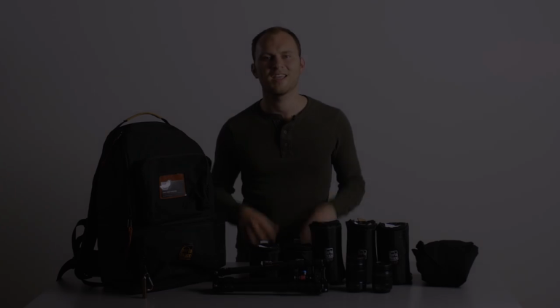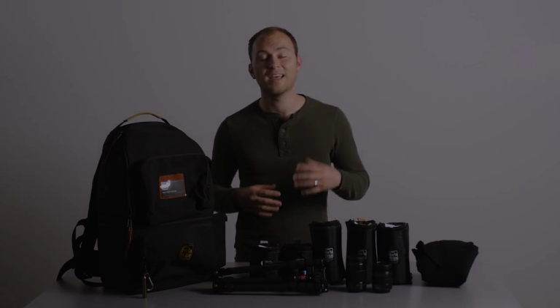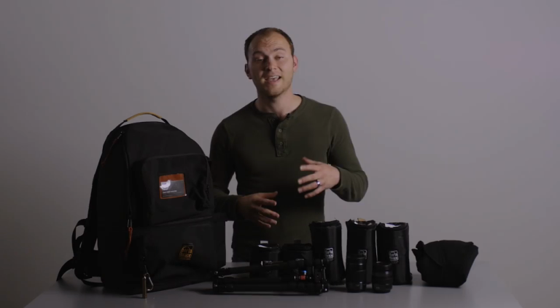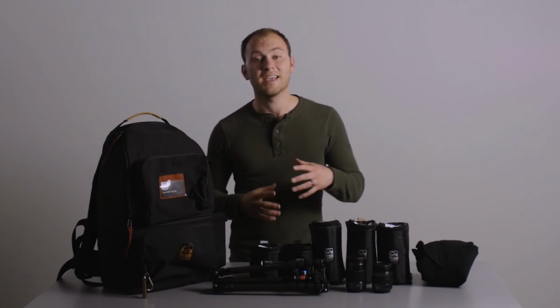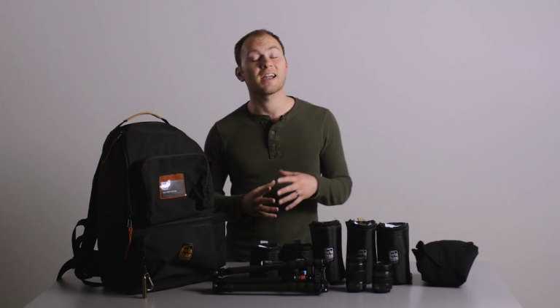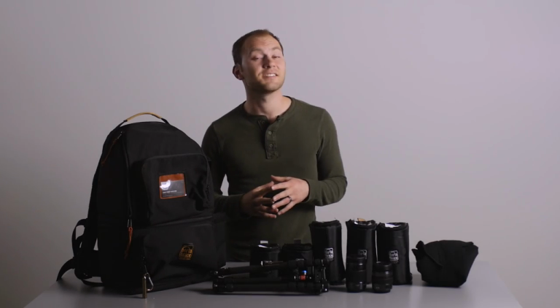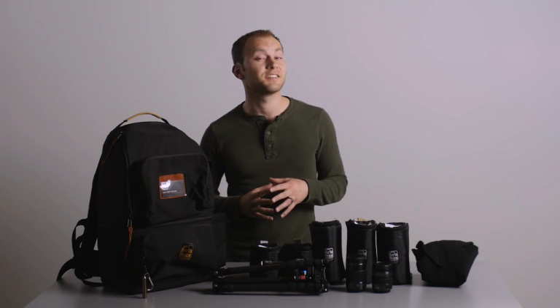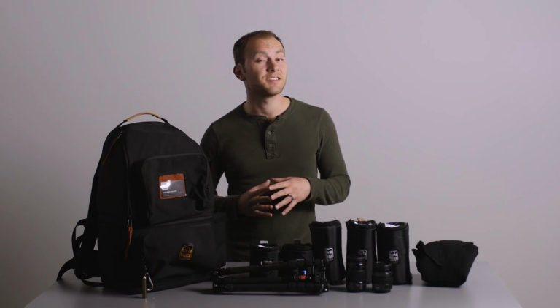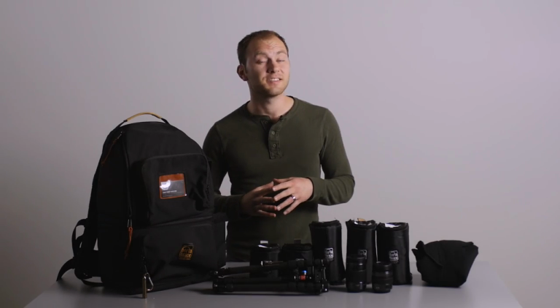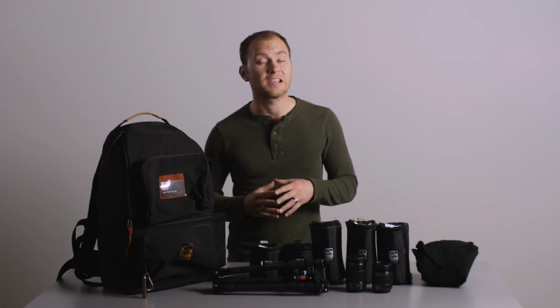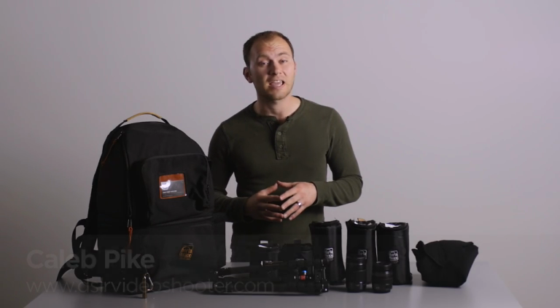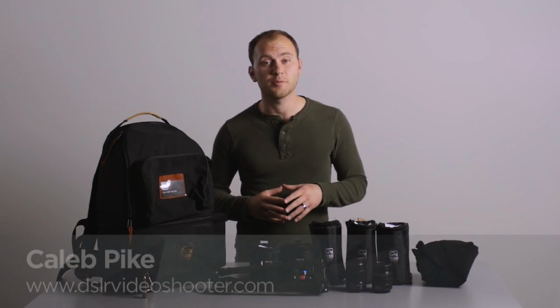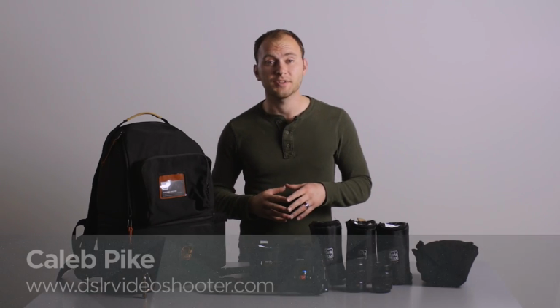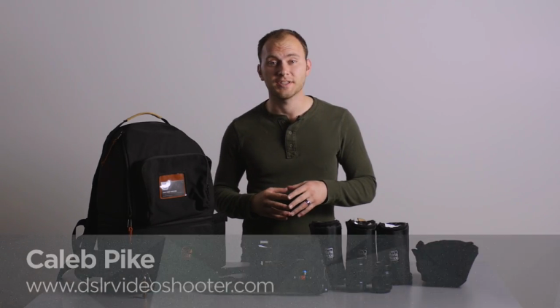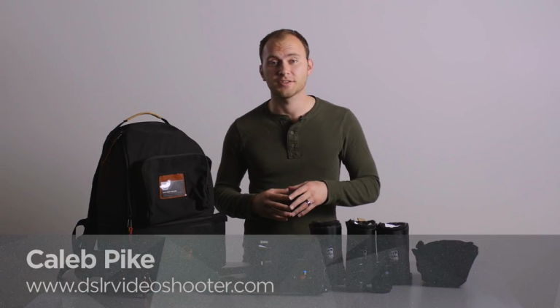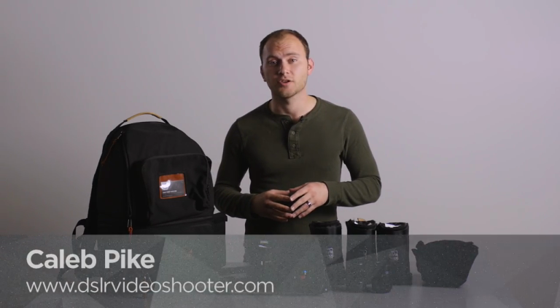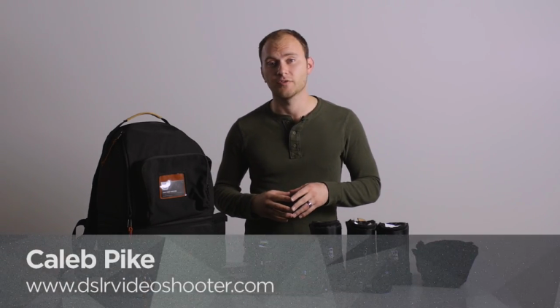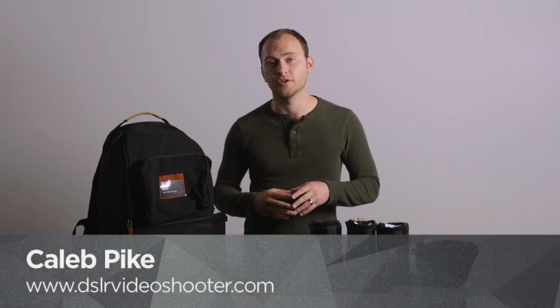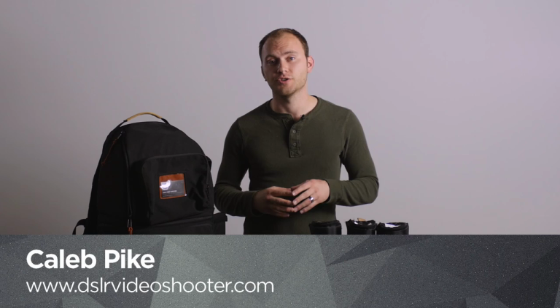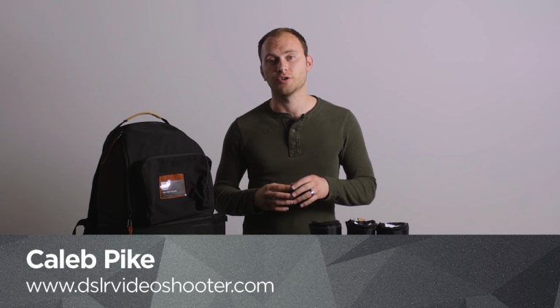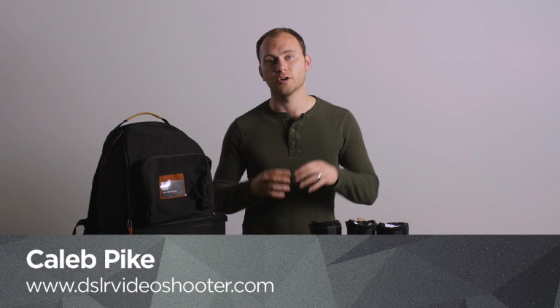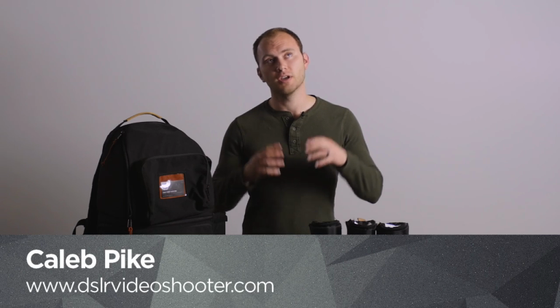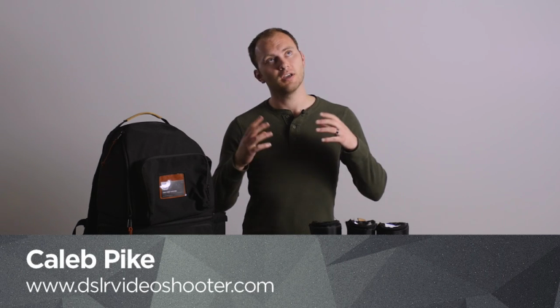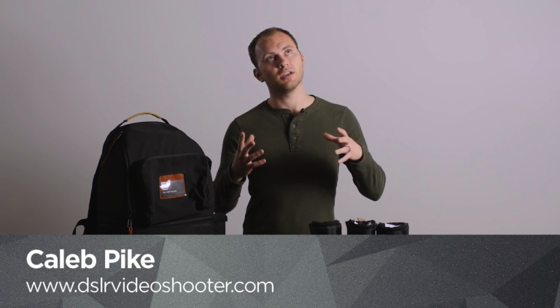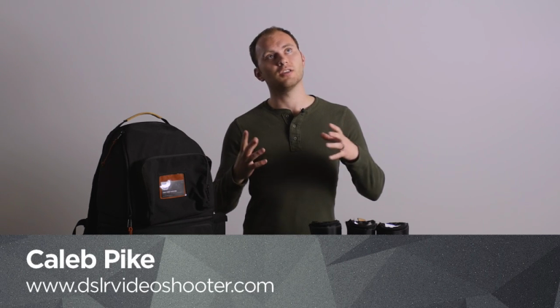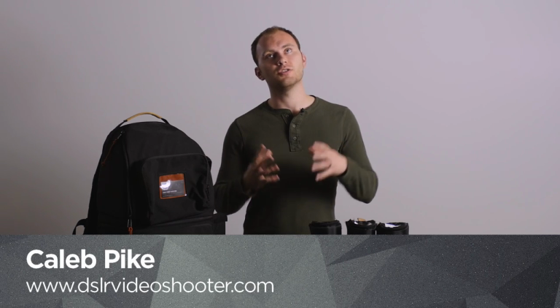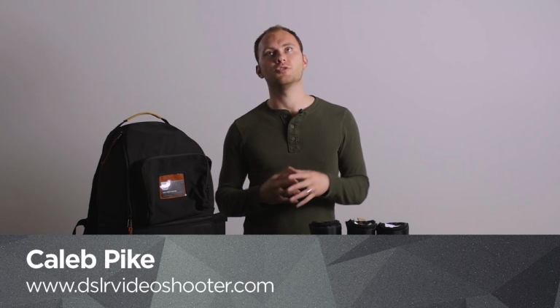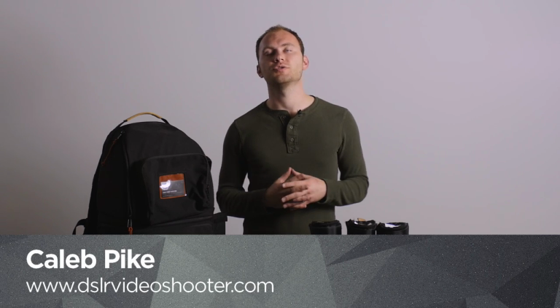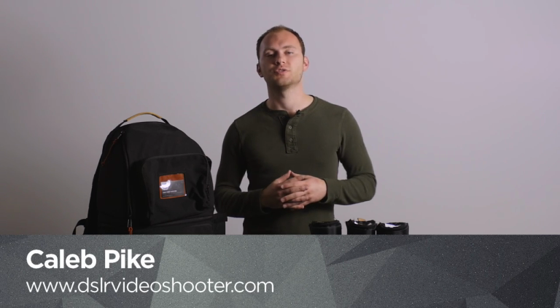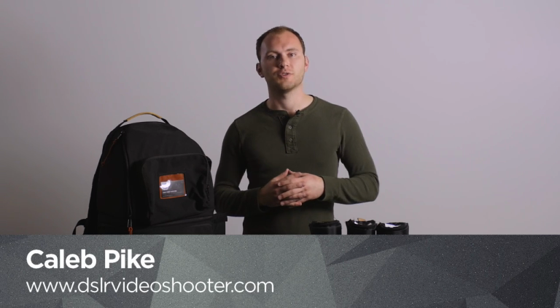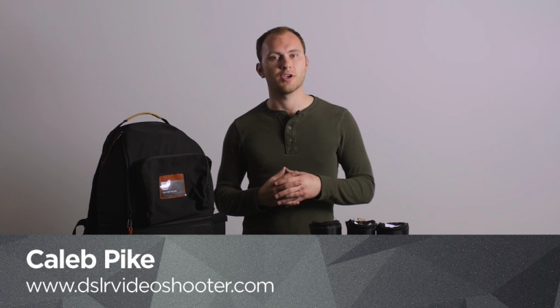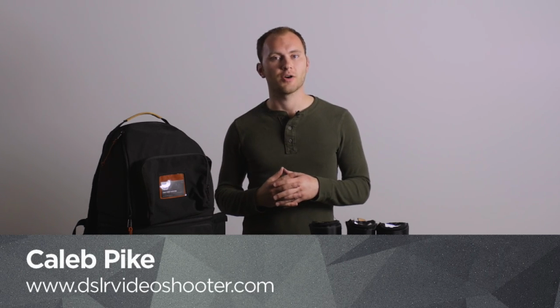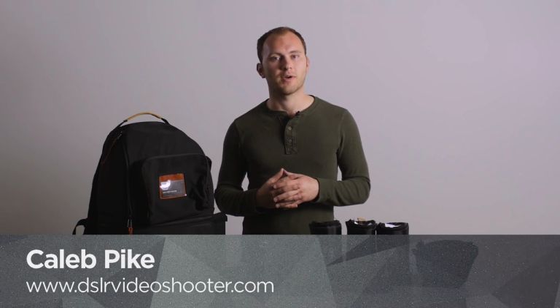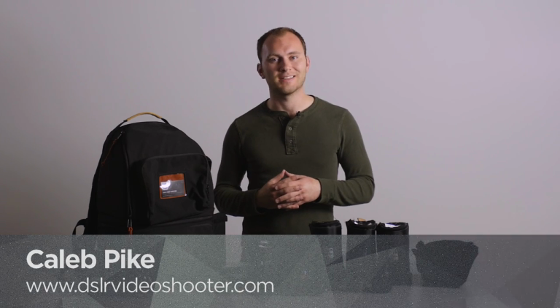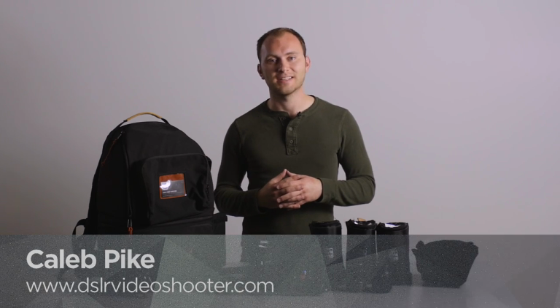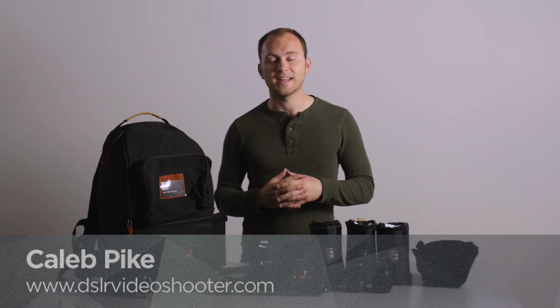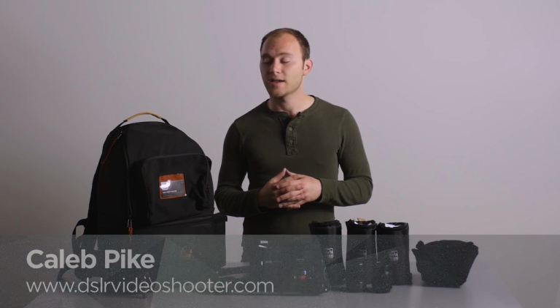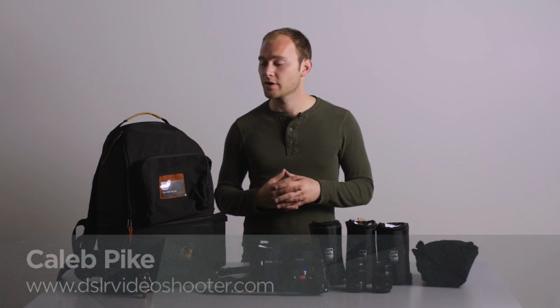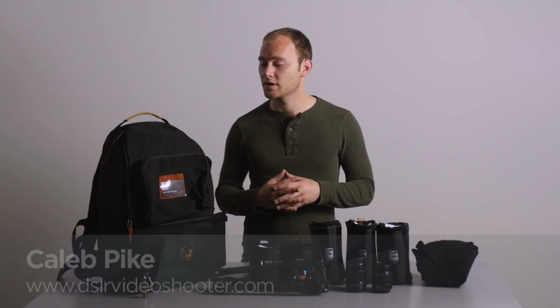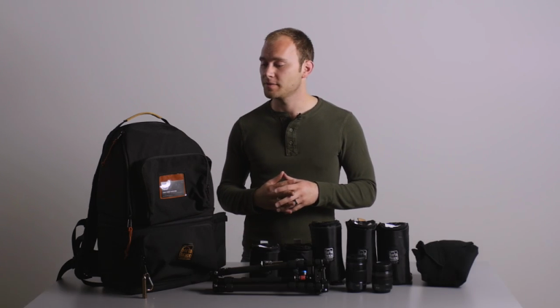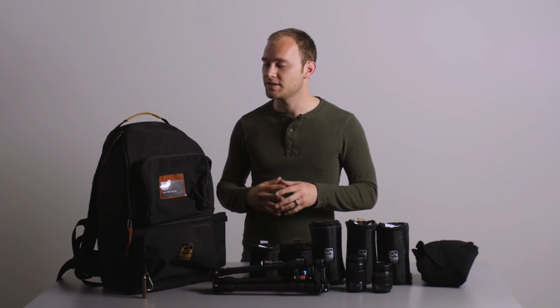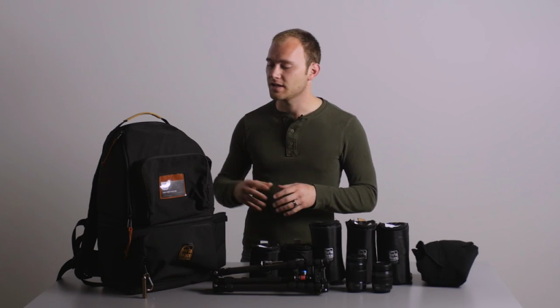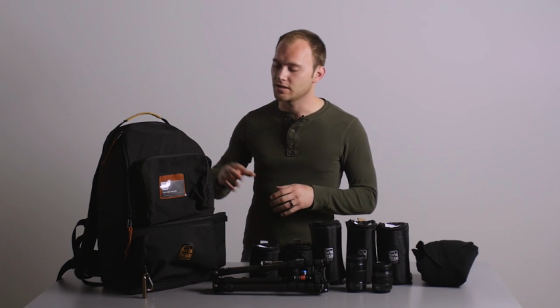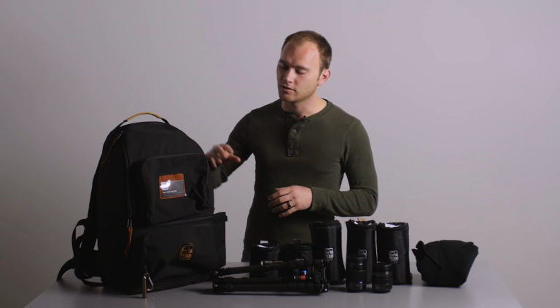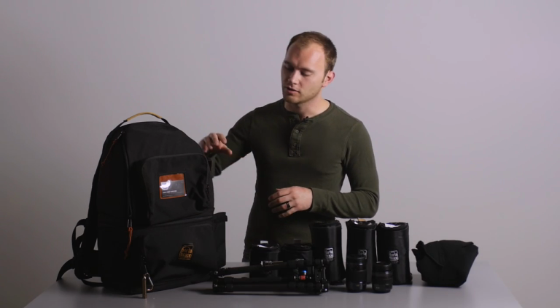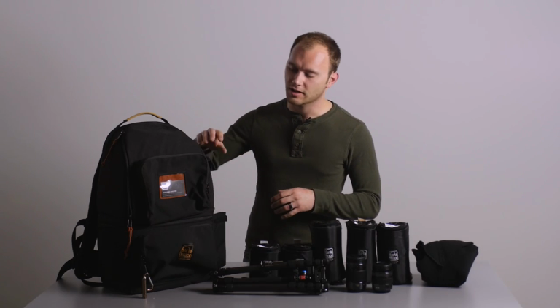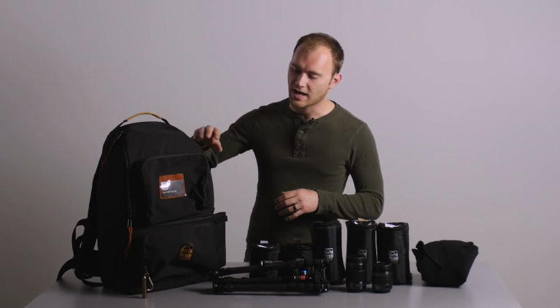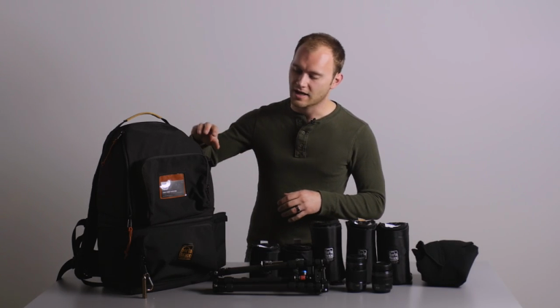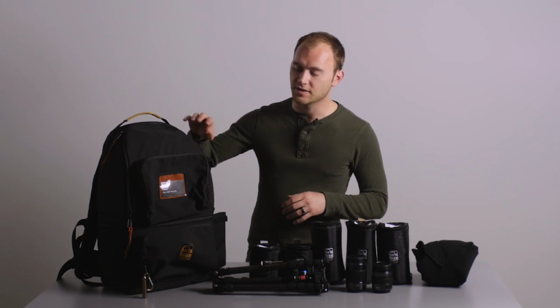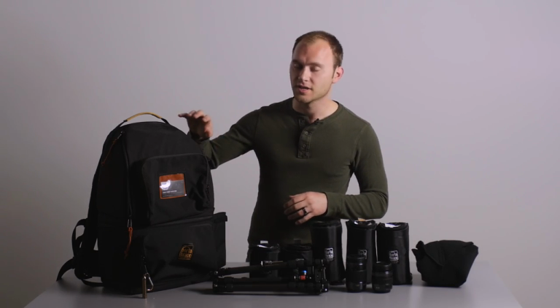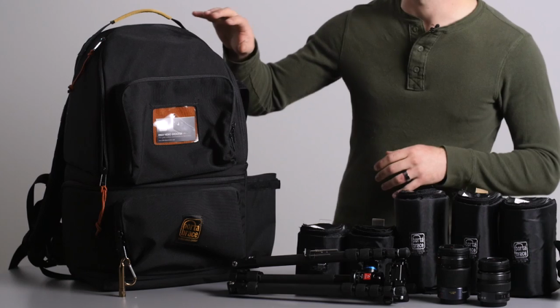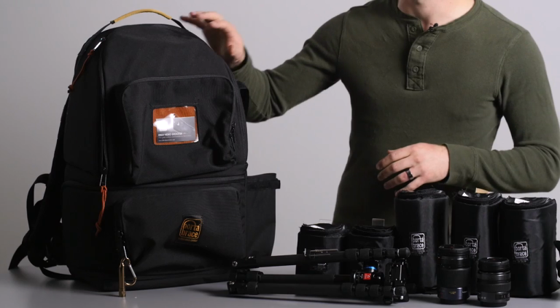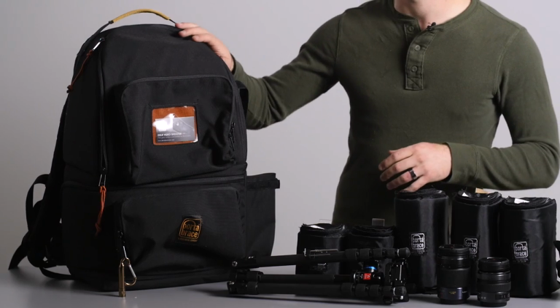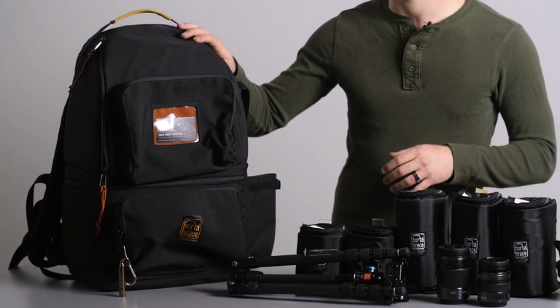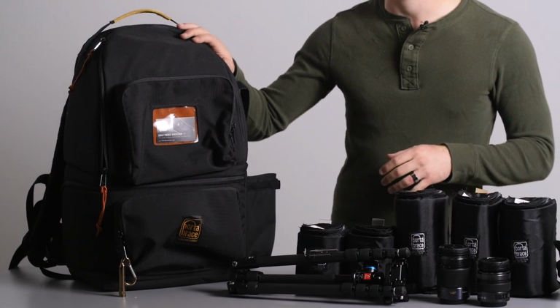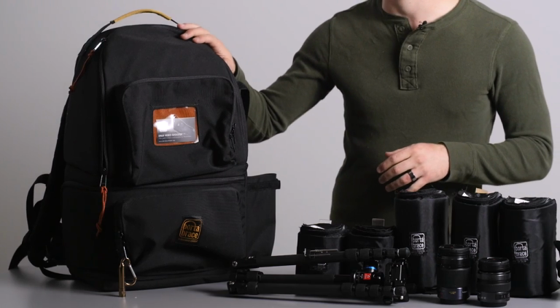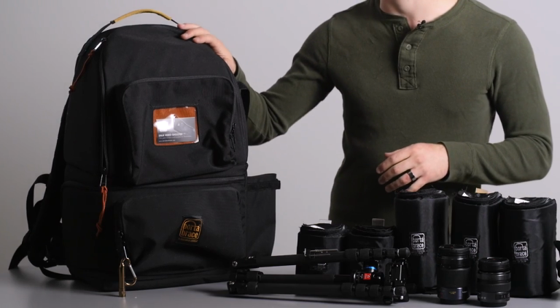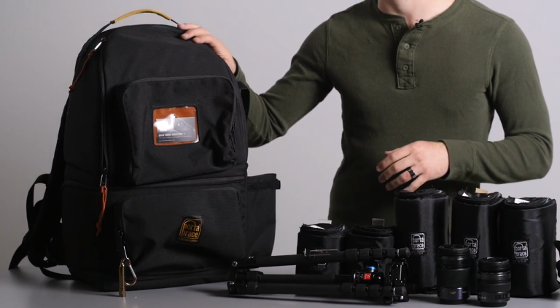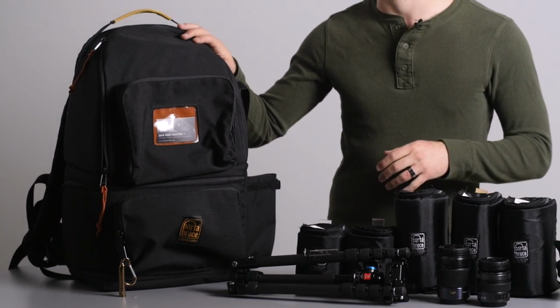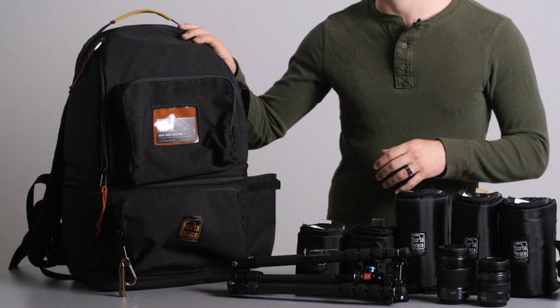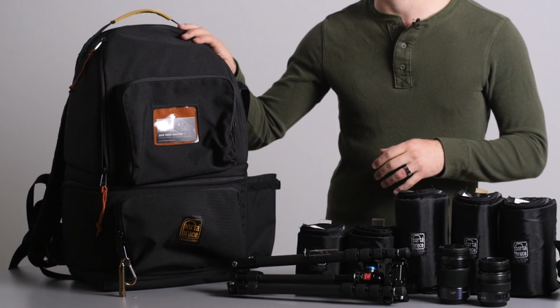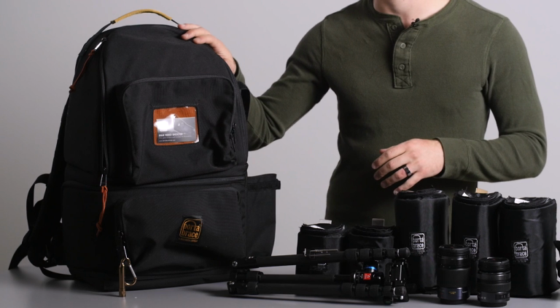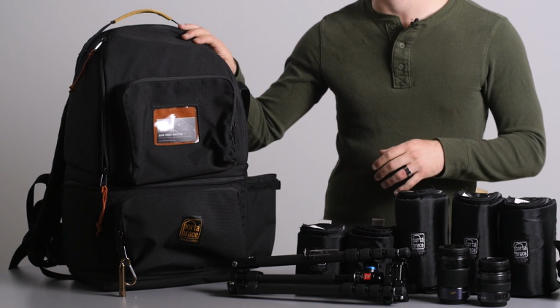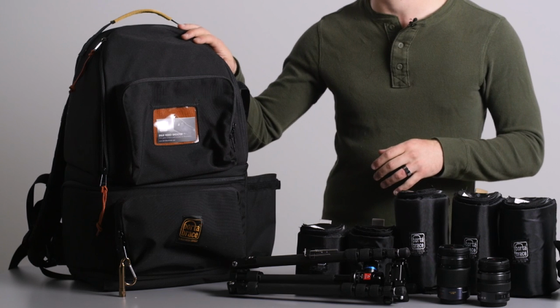Hey guys, this is Caleb with DSLR Video Shooter in the new studio, and today we're going to be taking a look at the new backpack from Port-A-Brace.